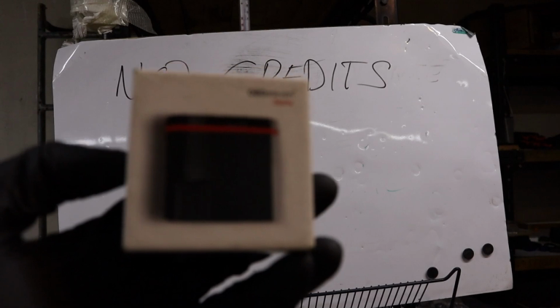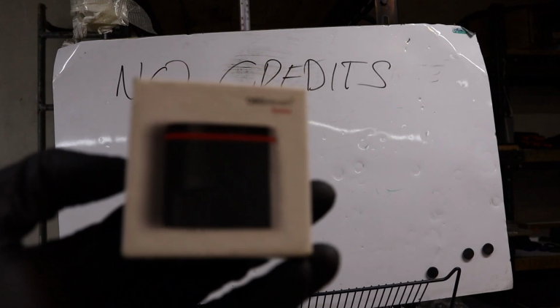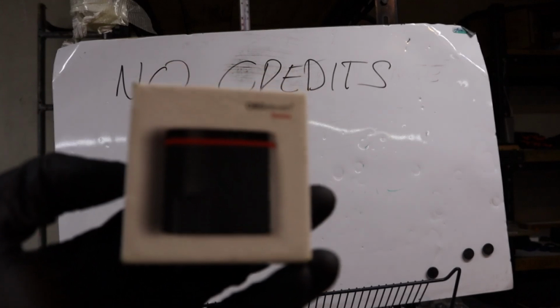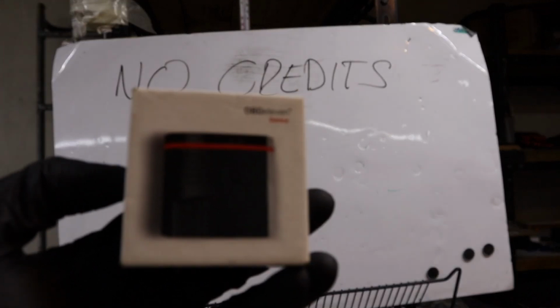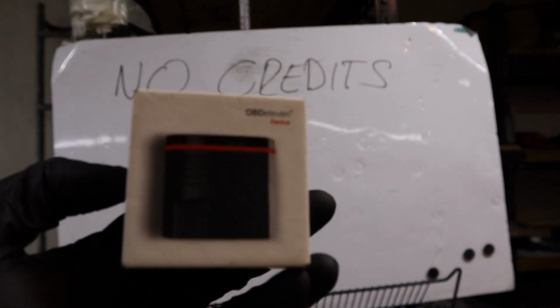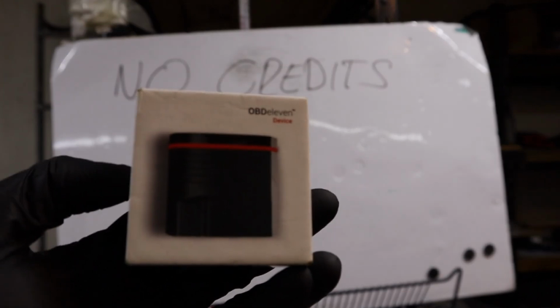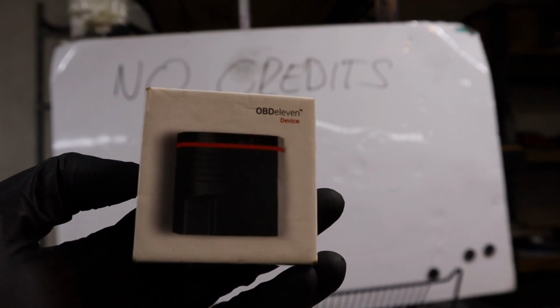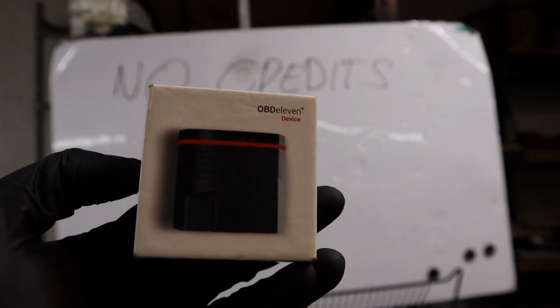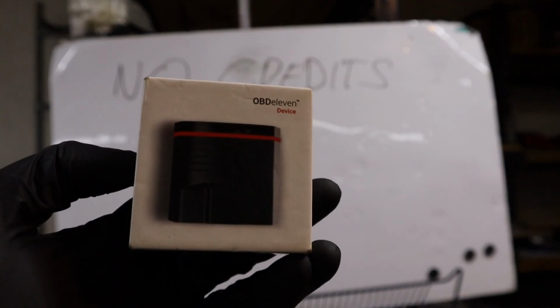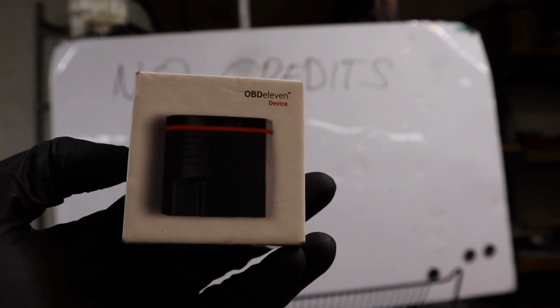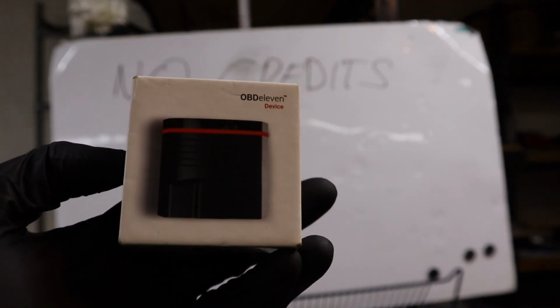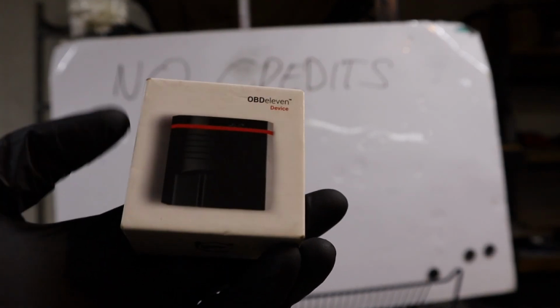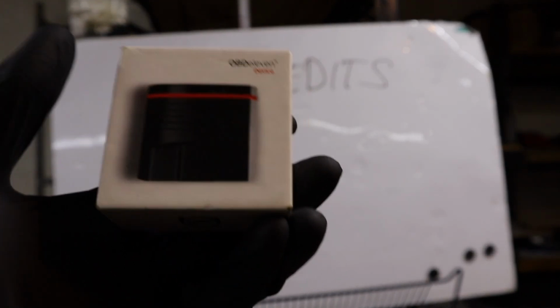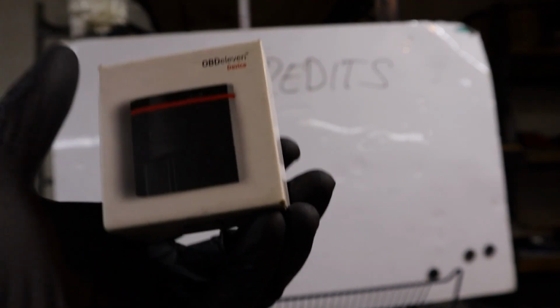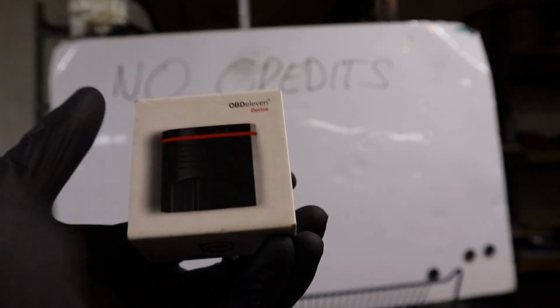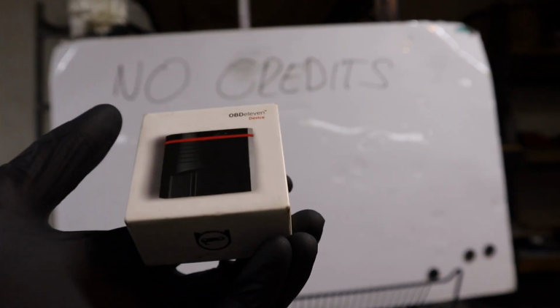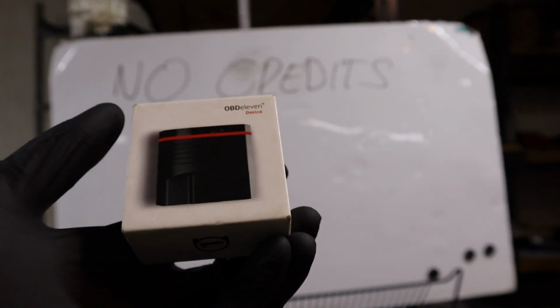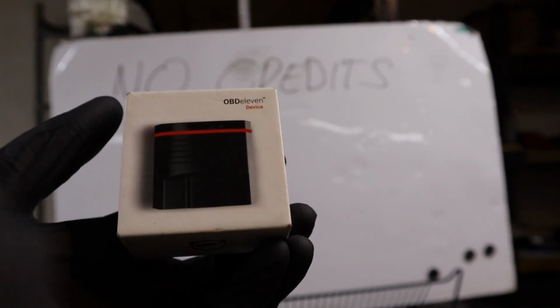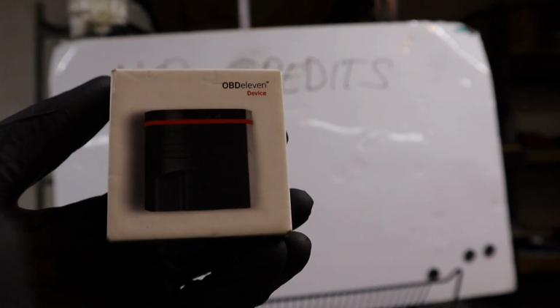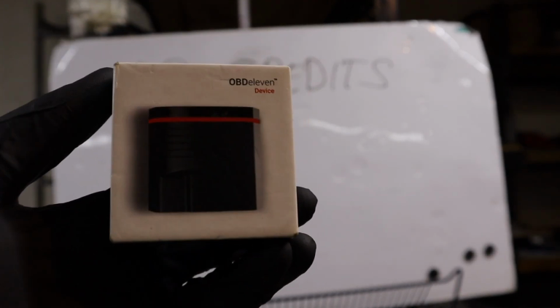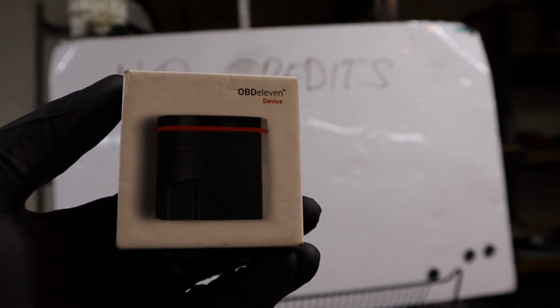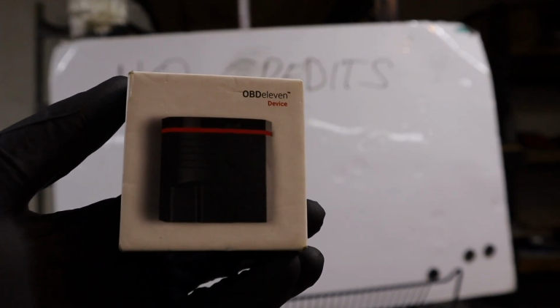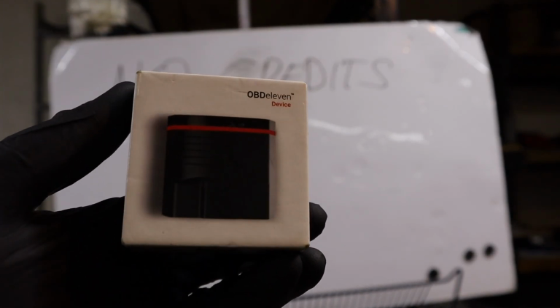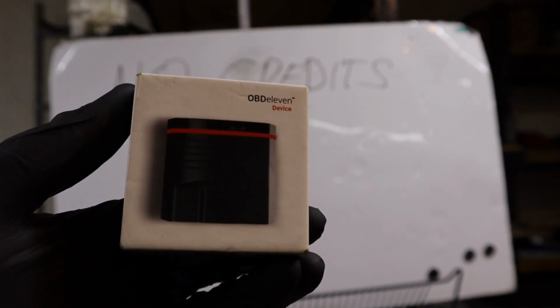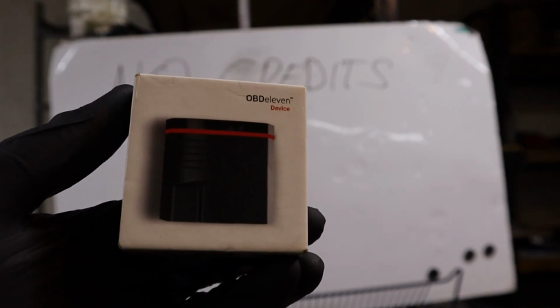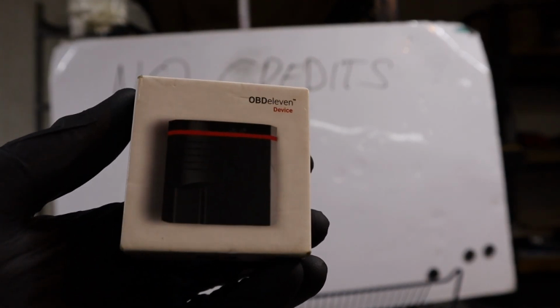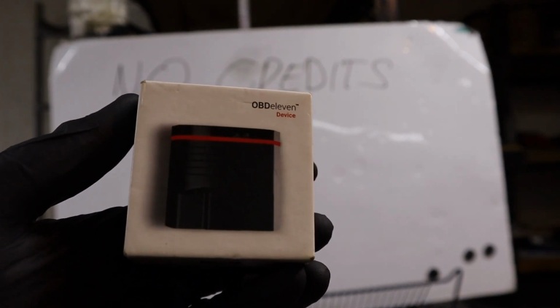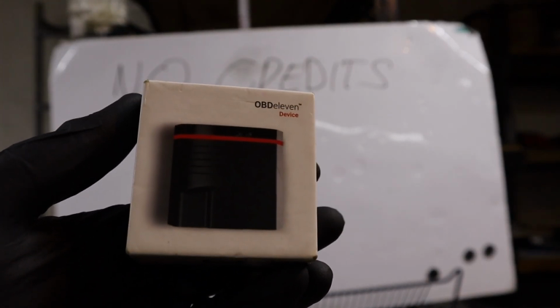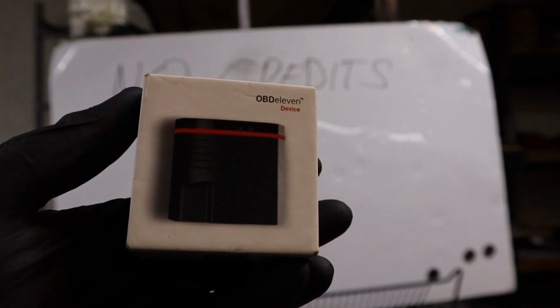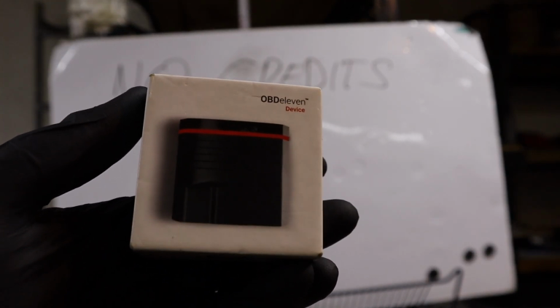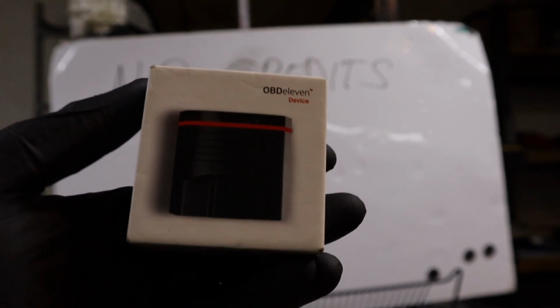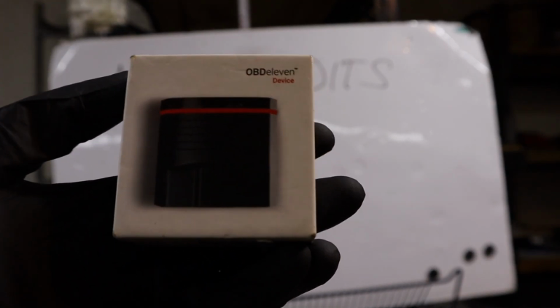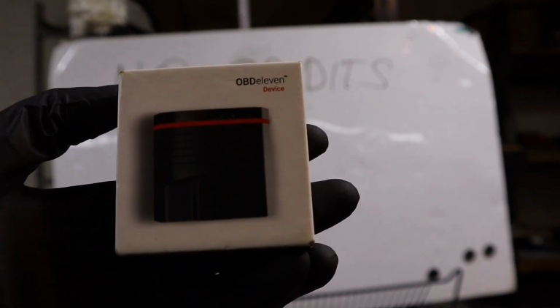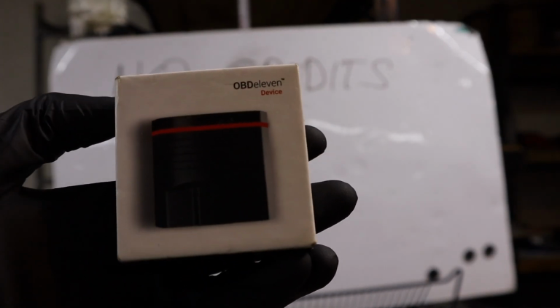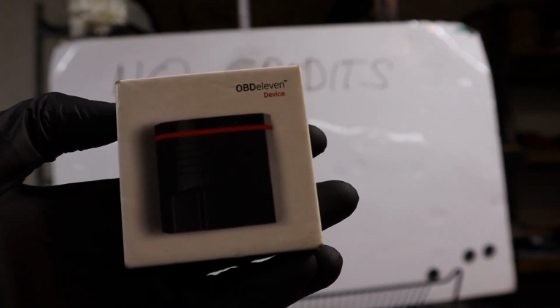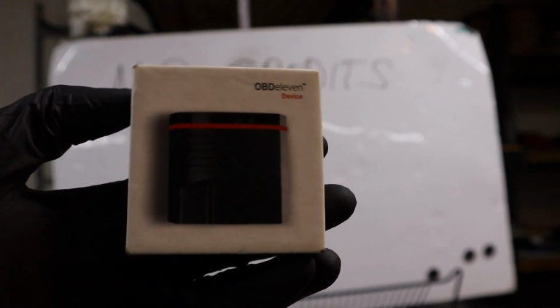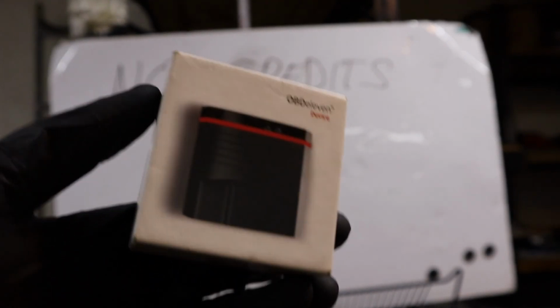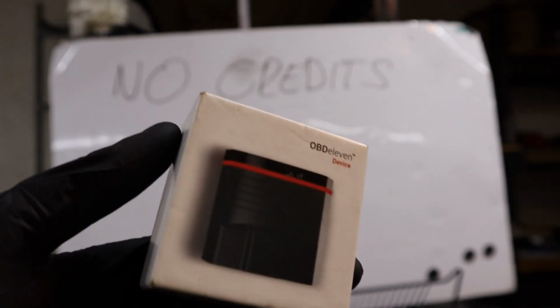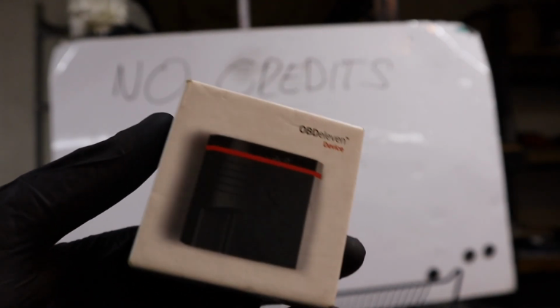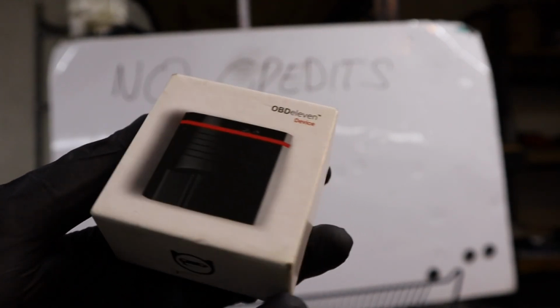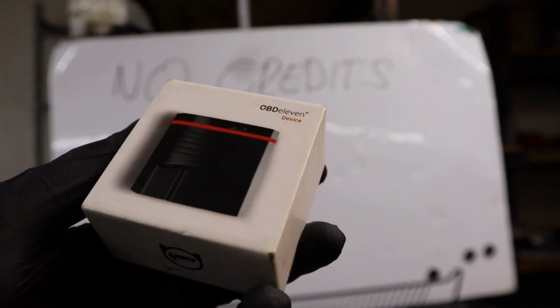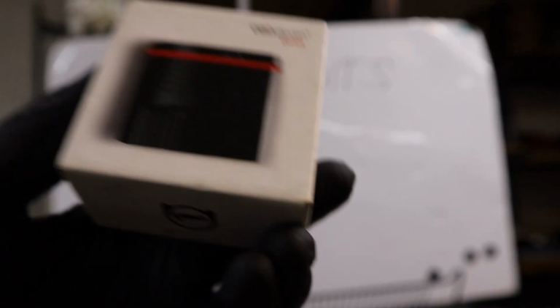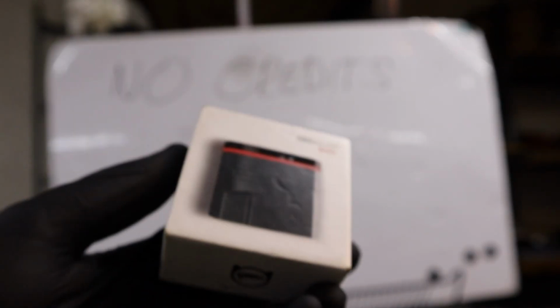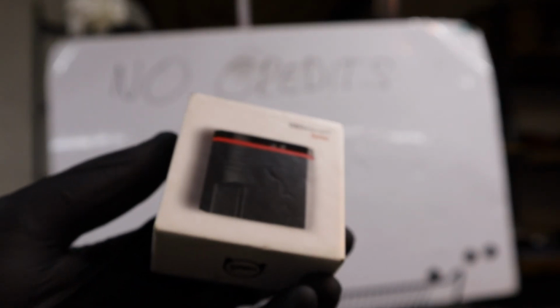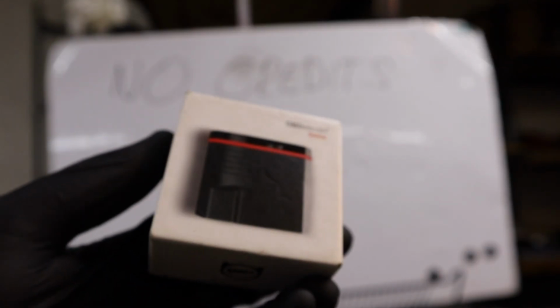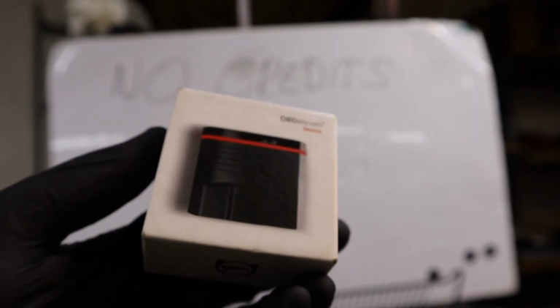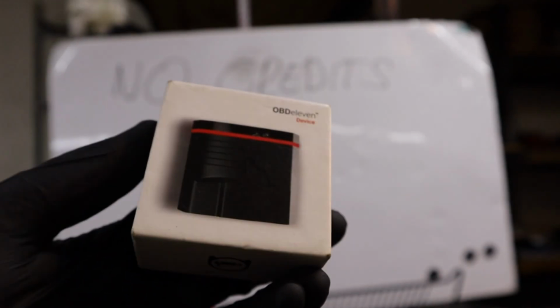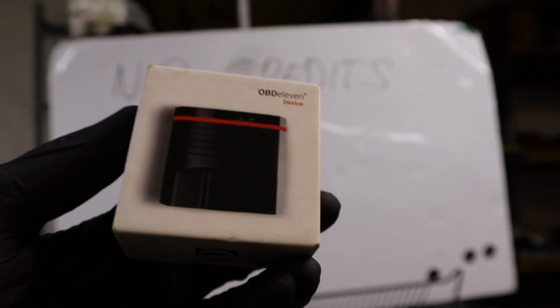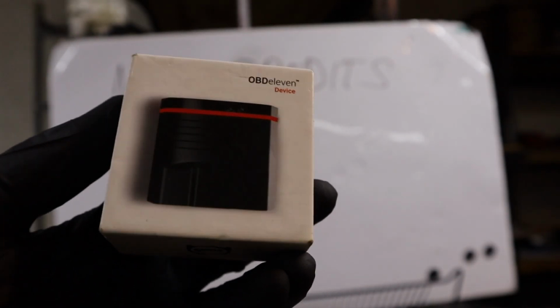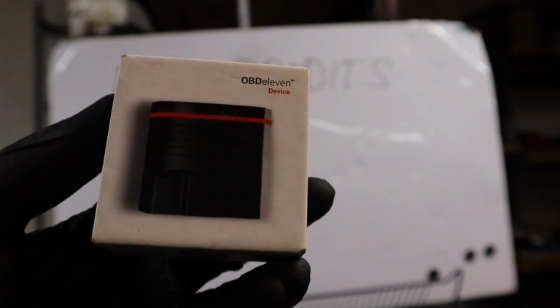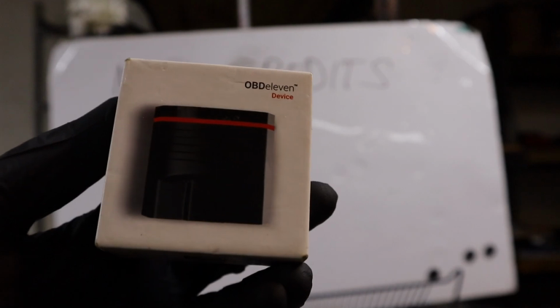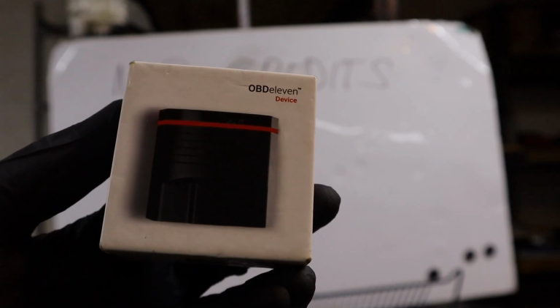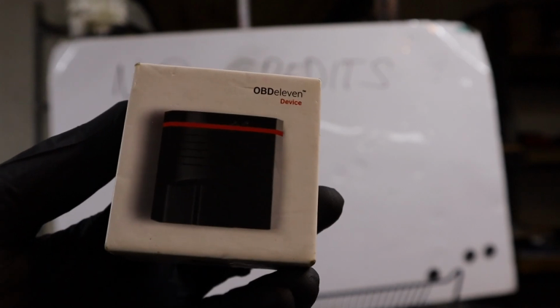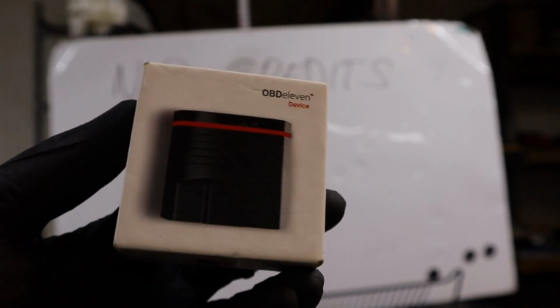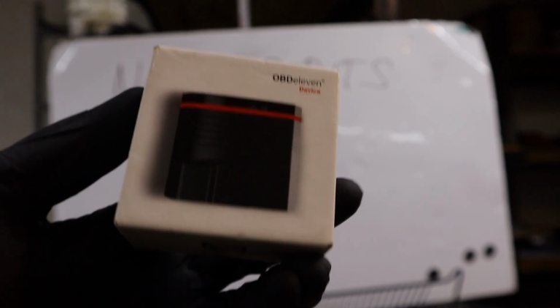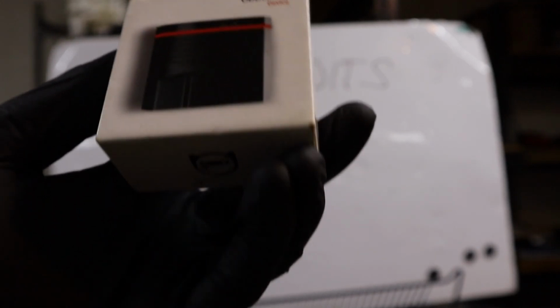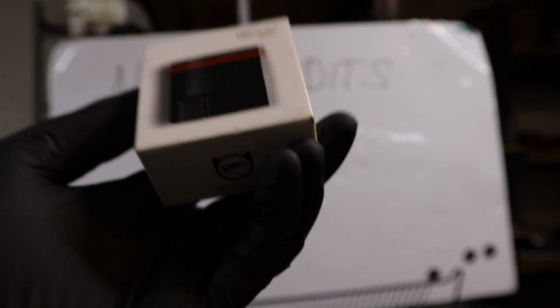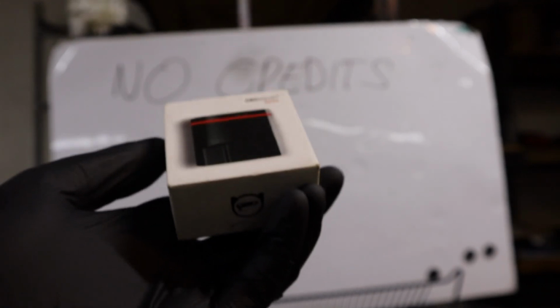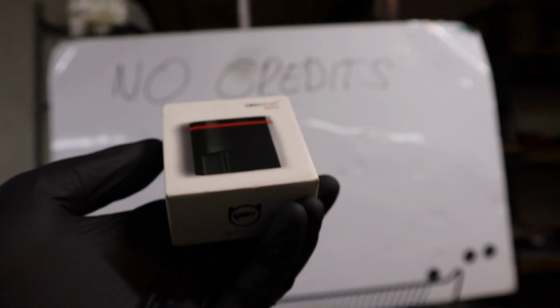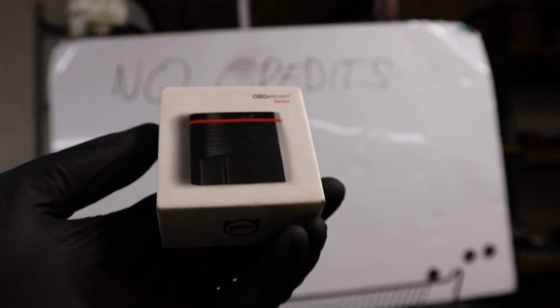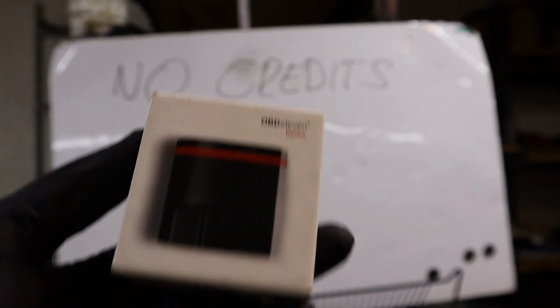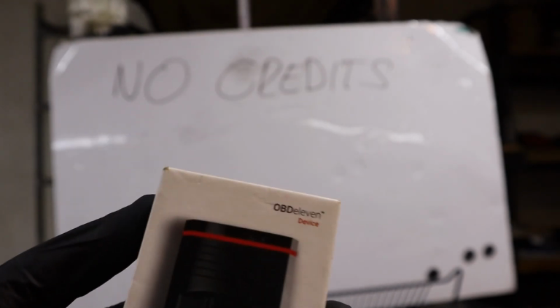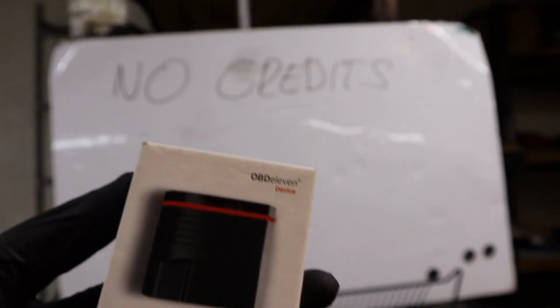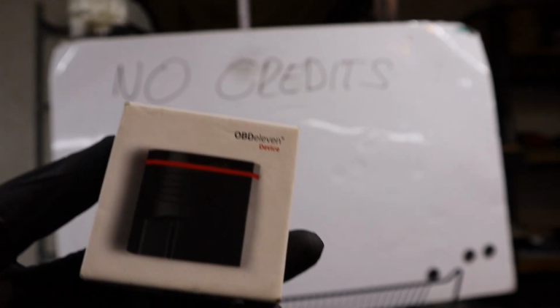In this video I will show you 3 ways how you can stop paying for OBD11 credits but still do customizations for your VAG vehicle.